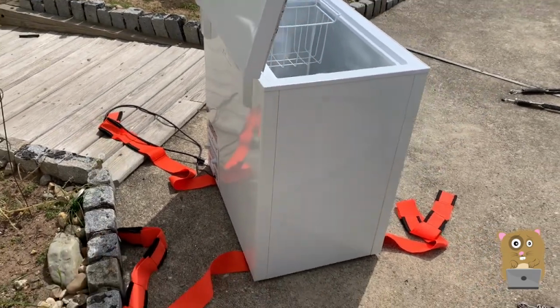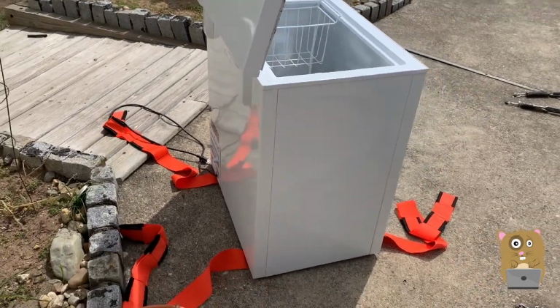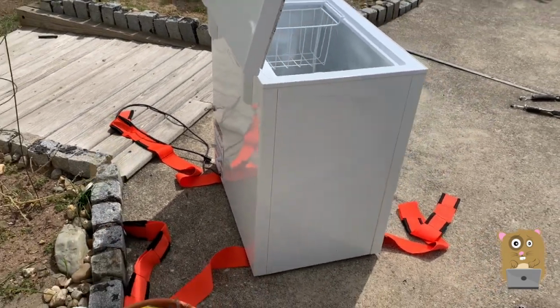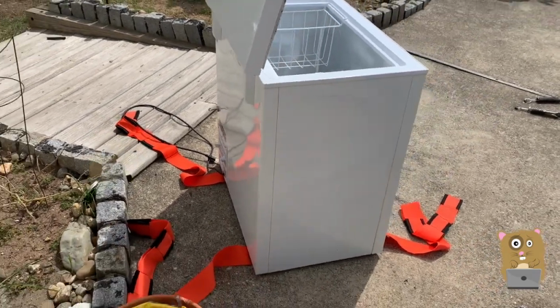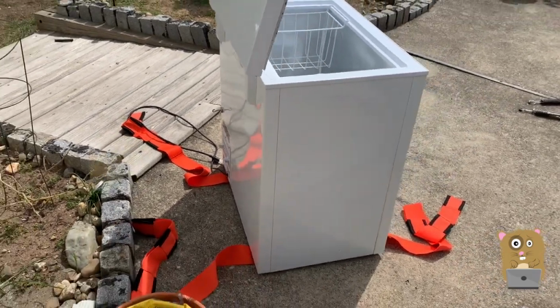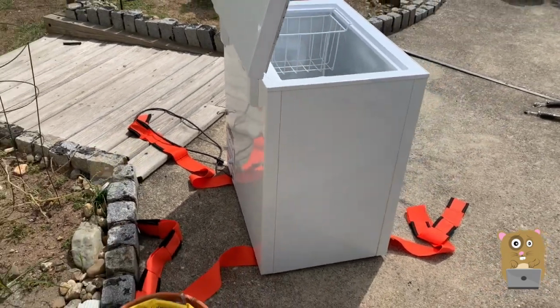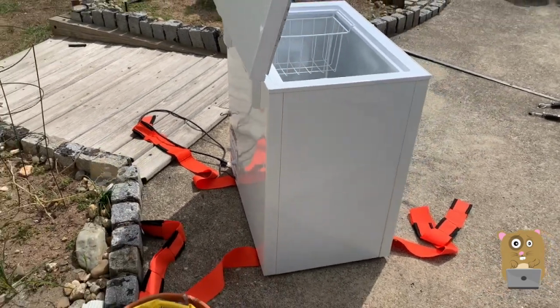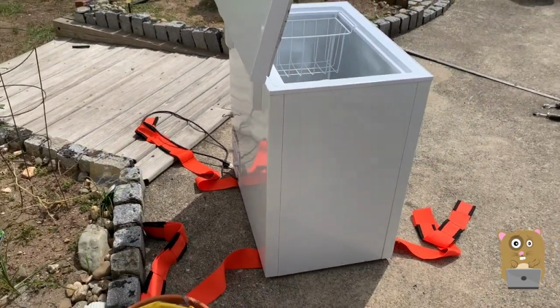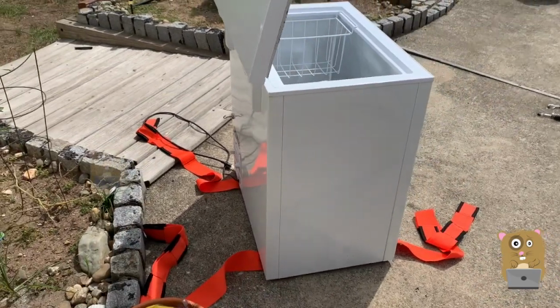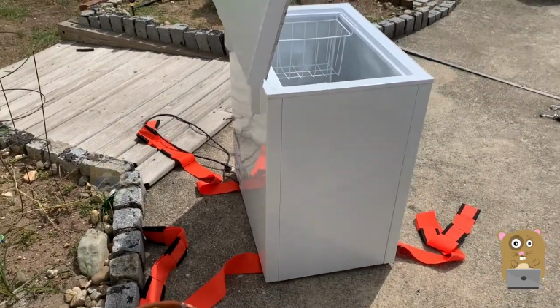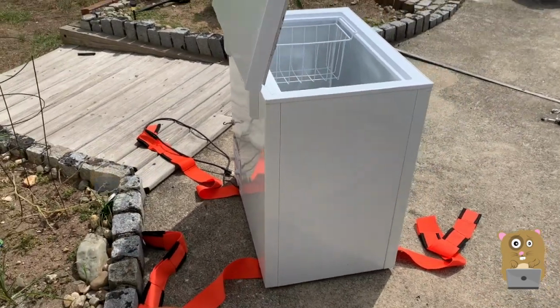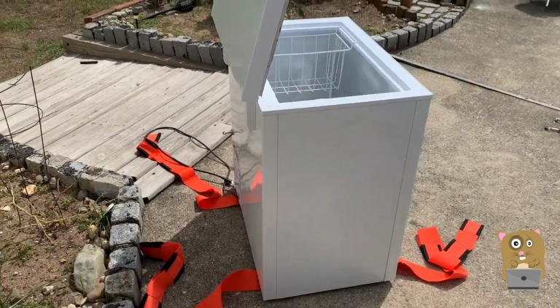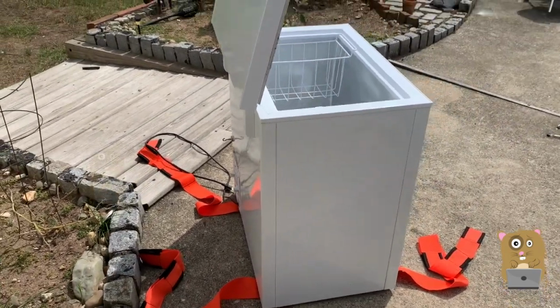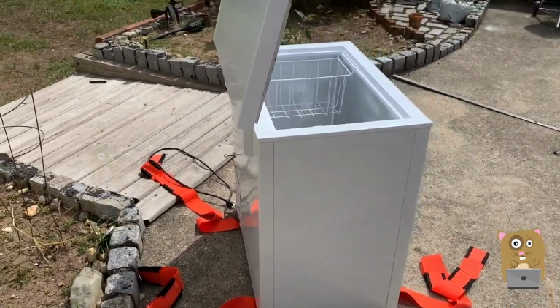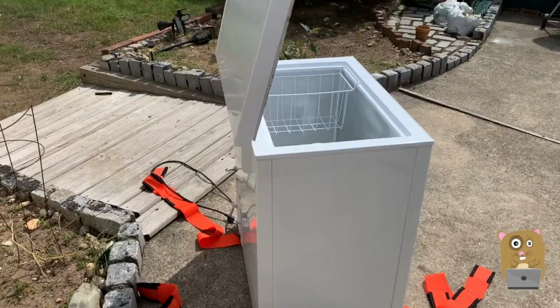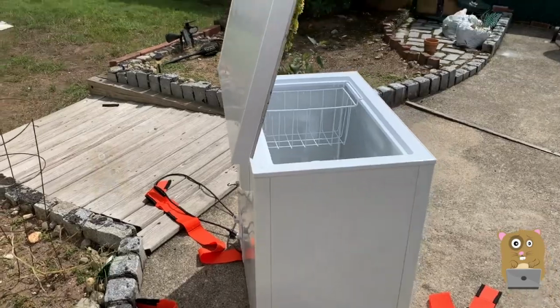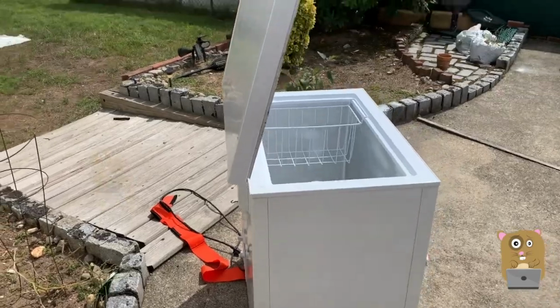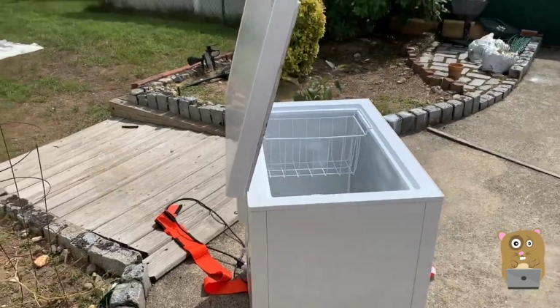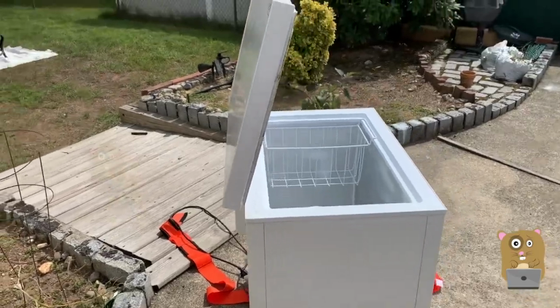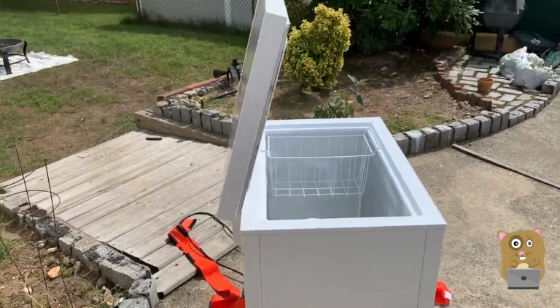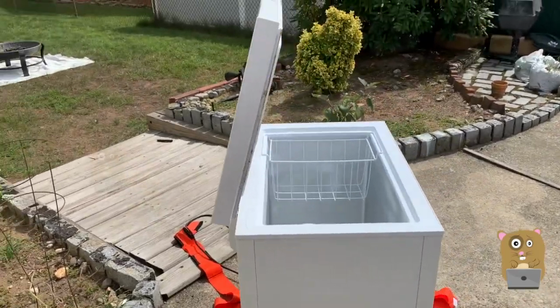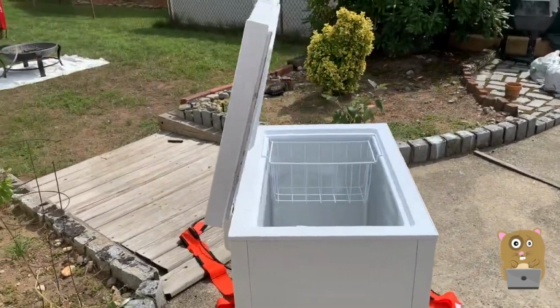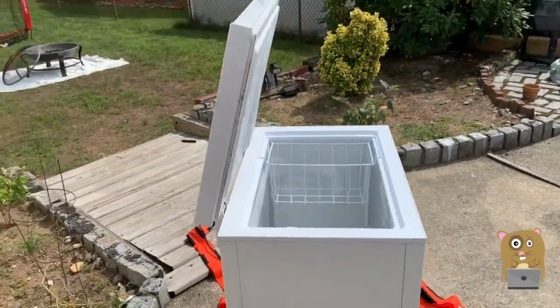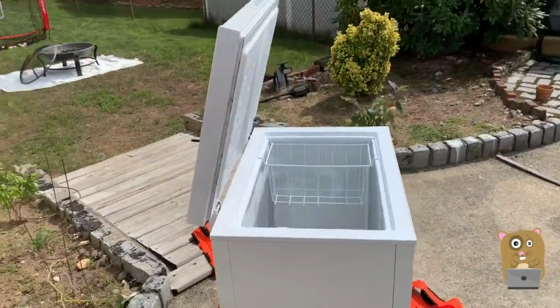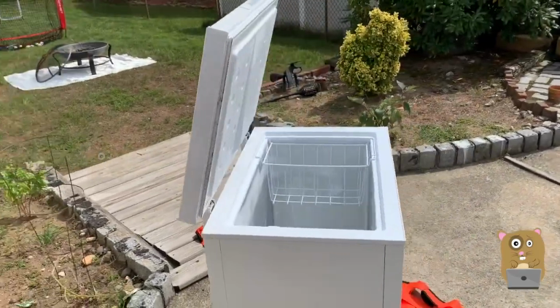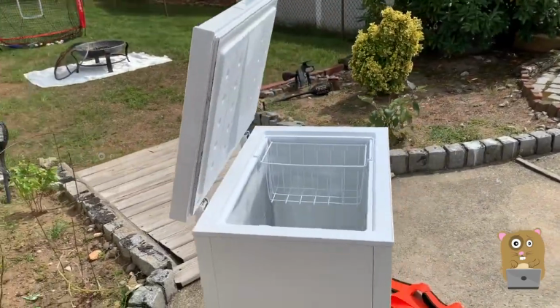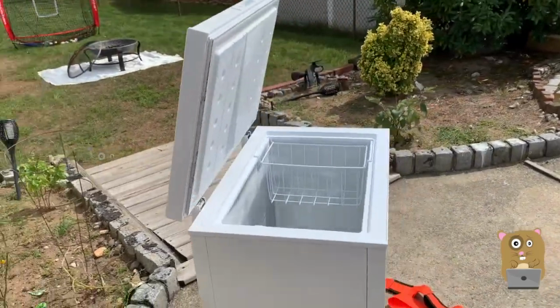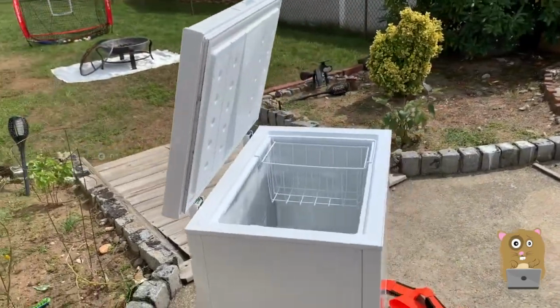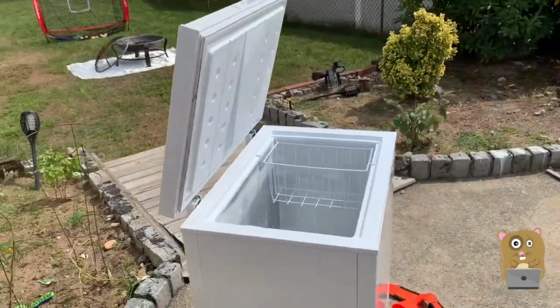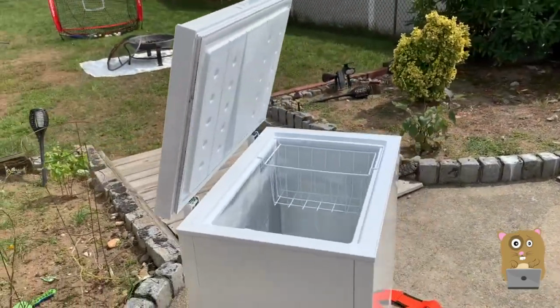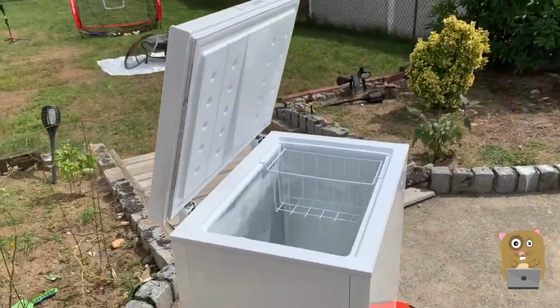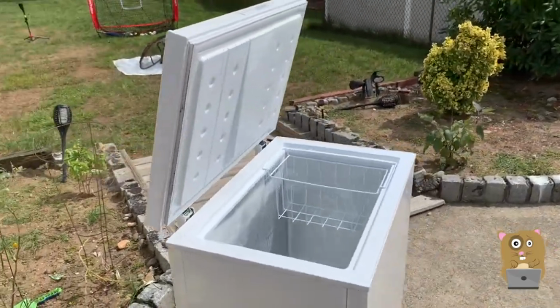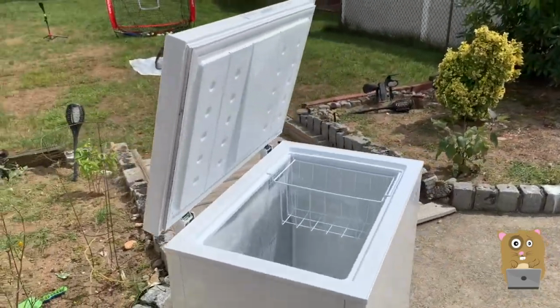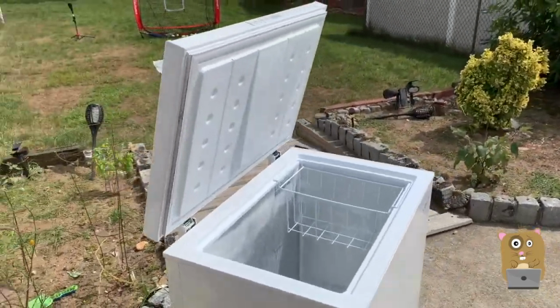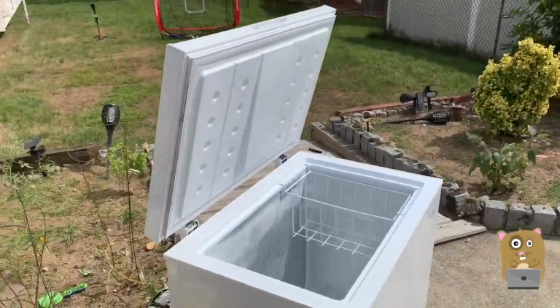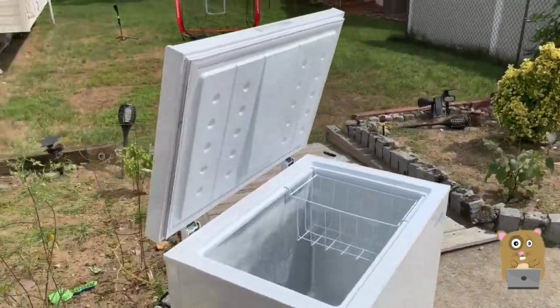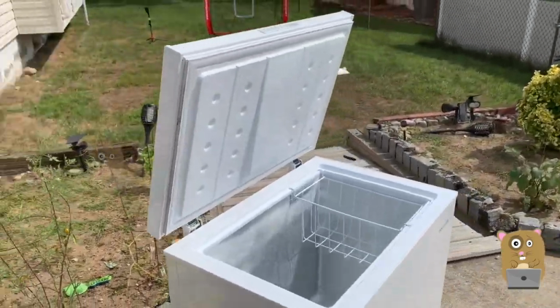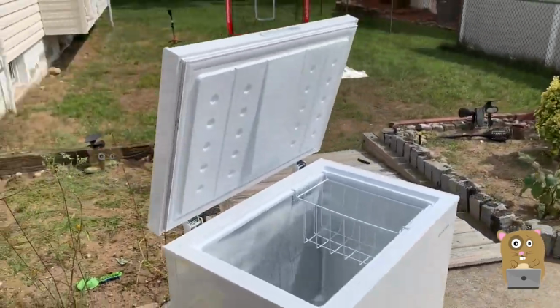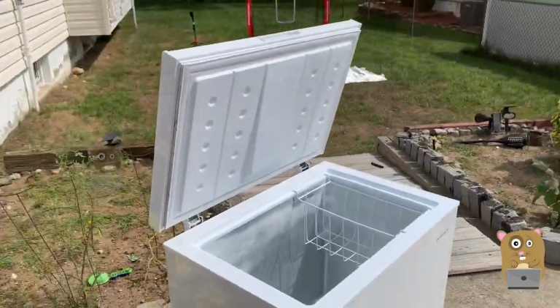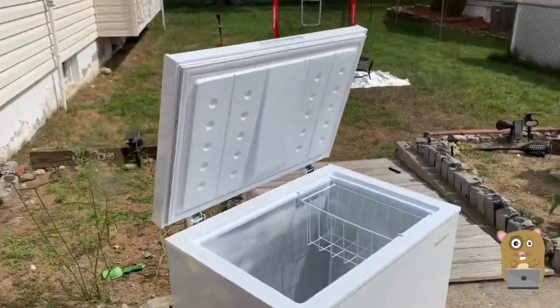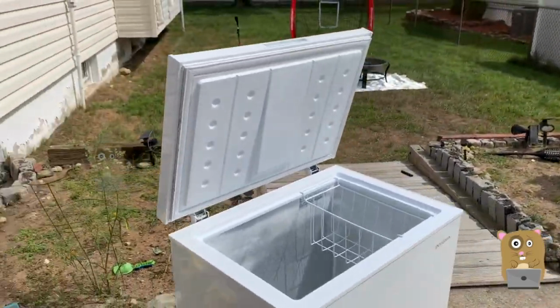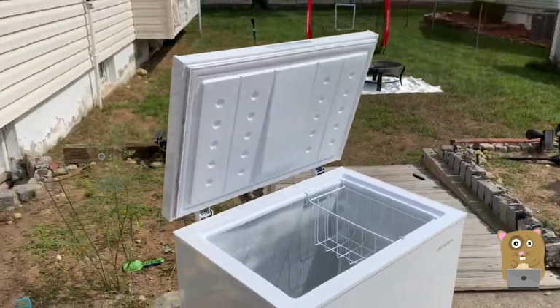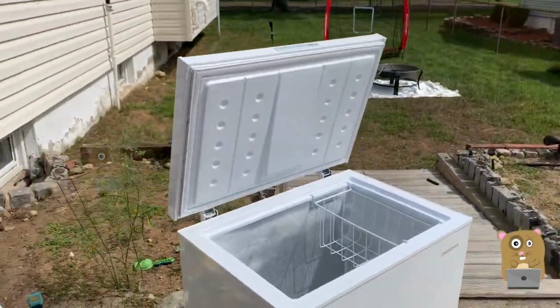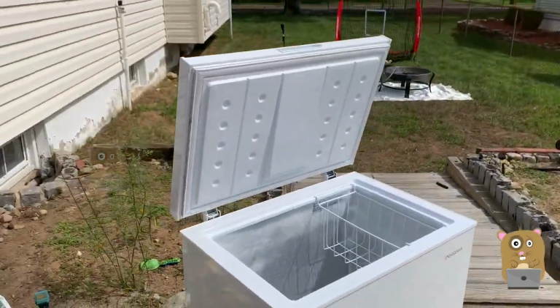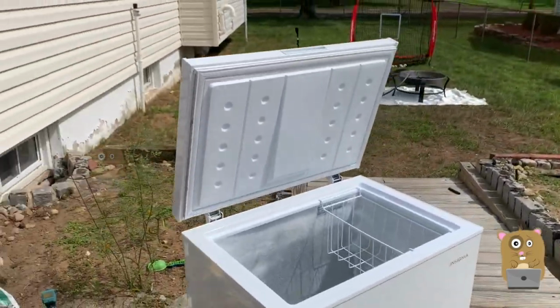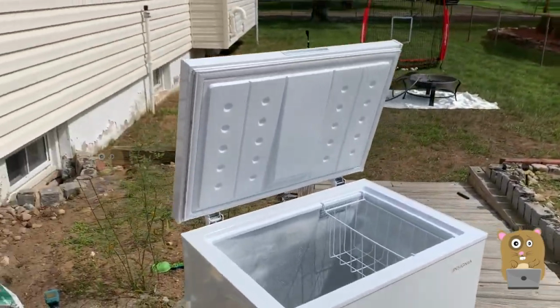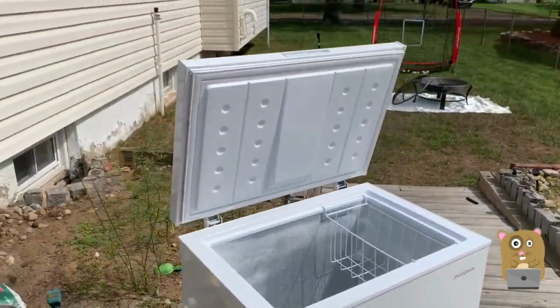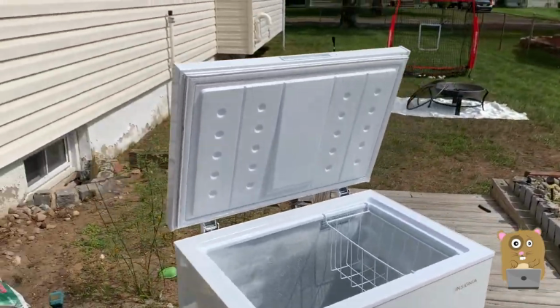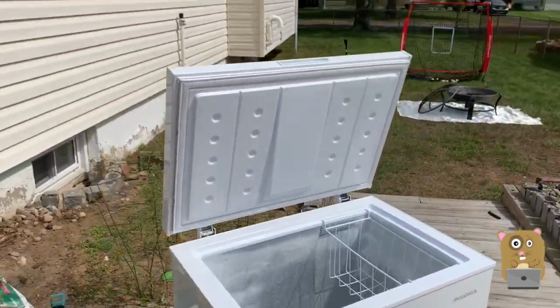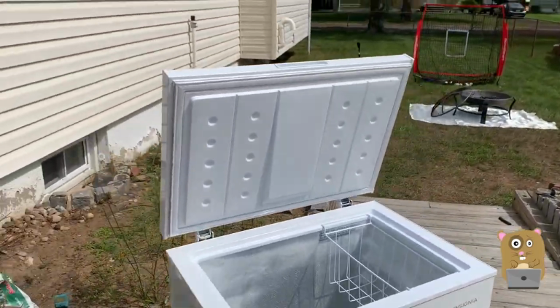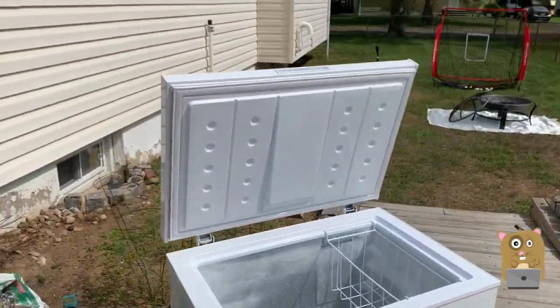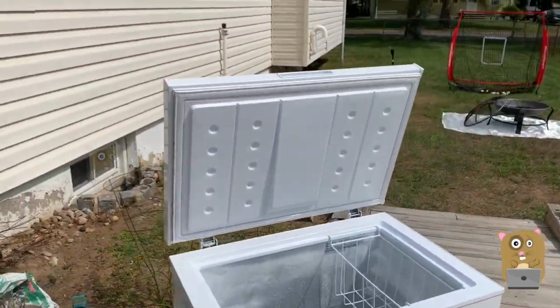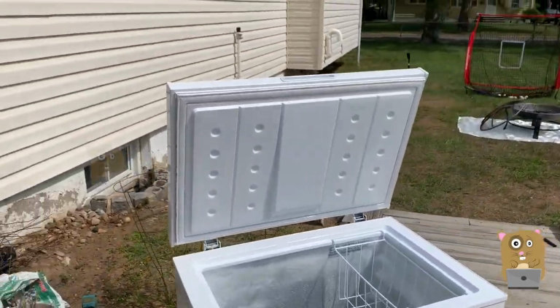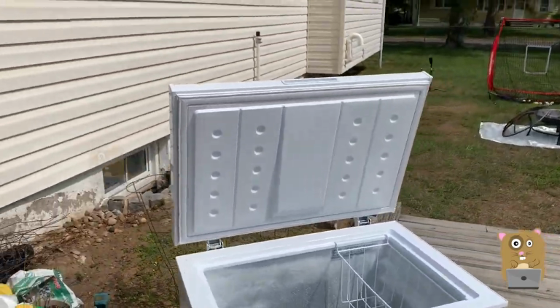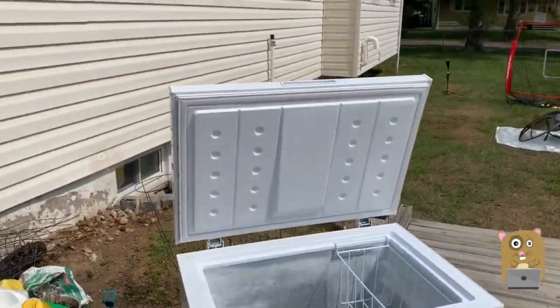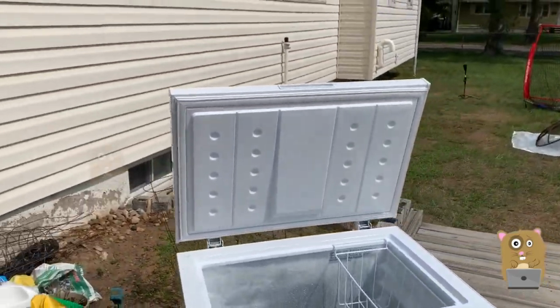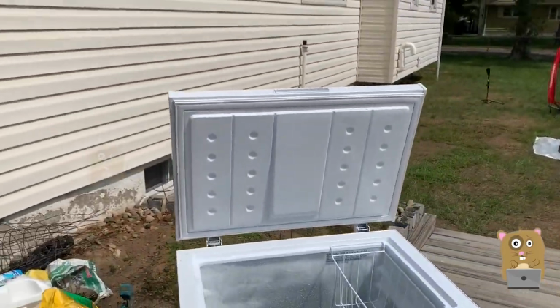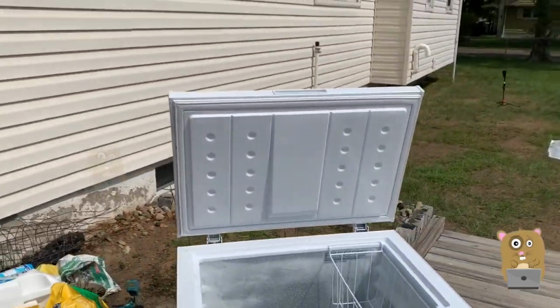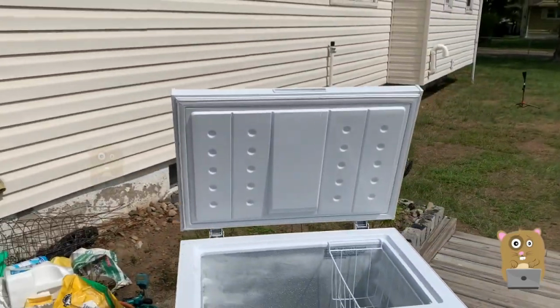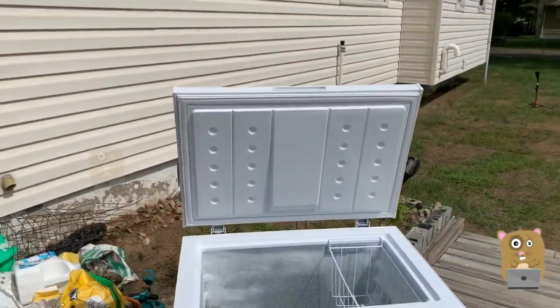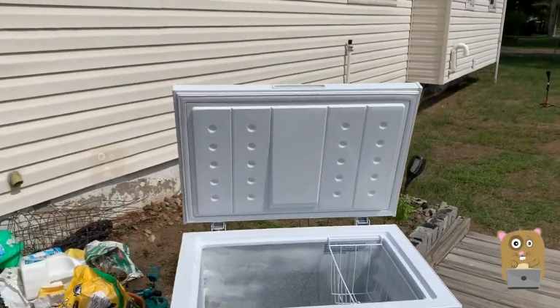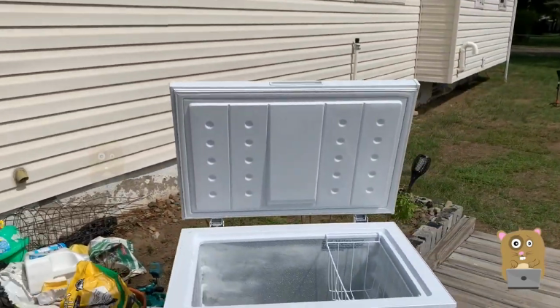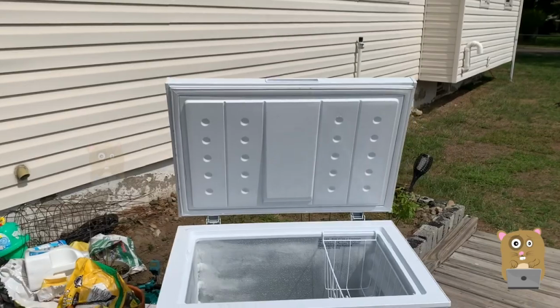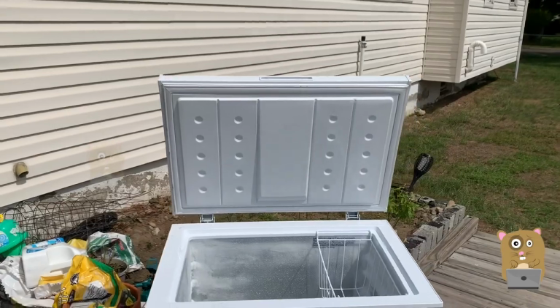A lot of folks have been purchasing chest freezers, and even my local Best Buy doesn't have any stock.